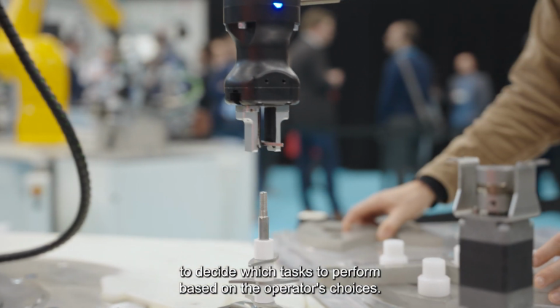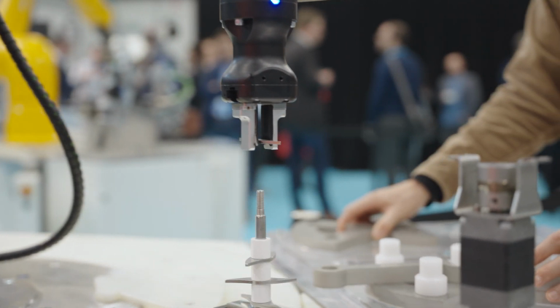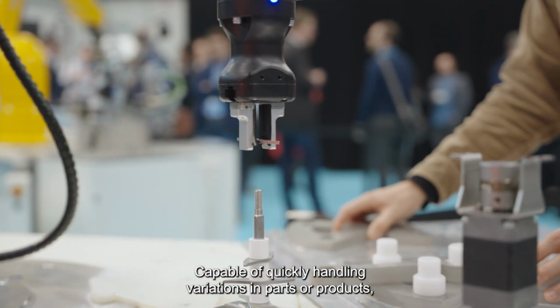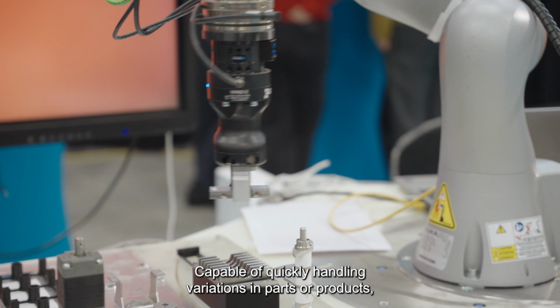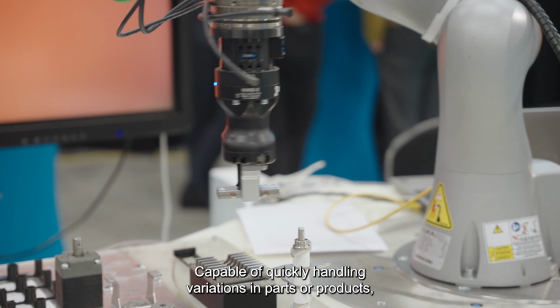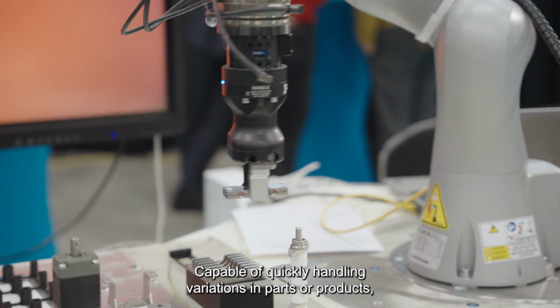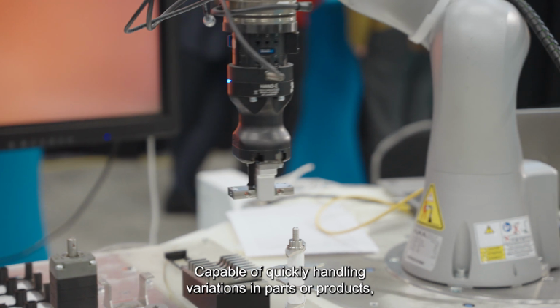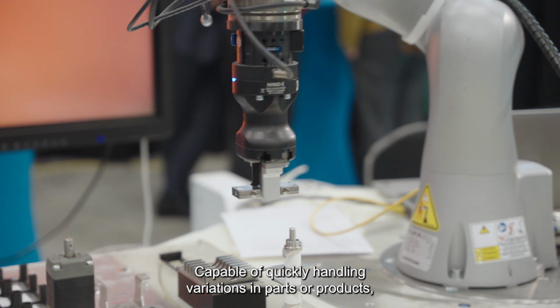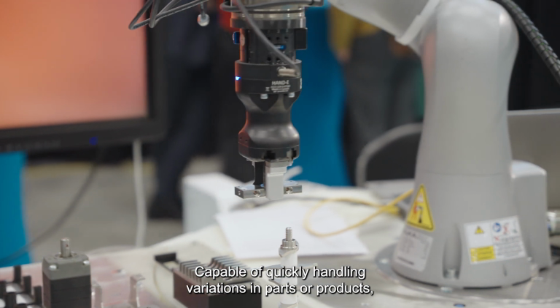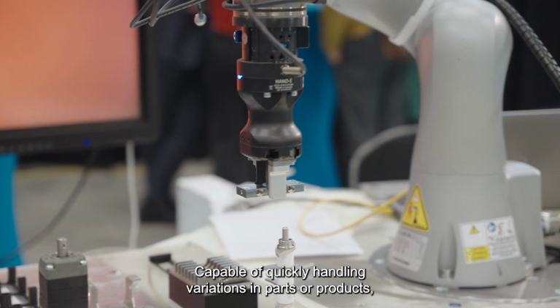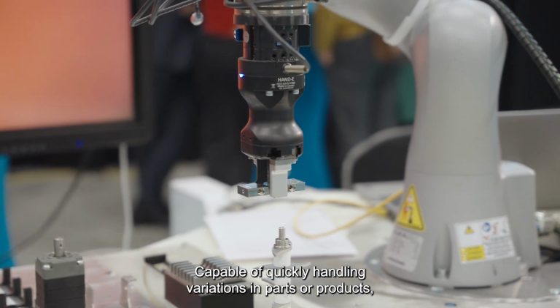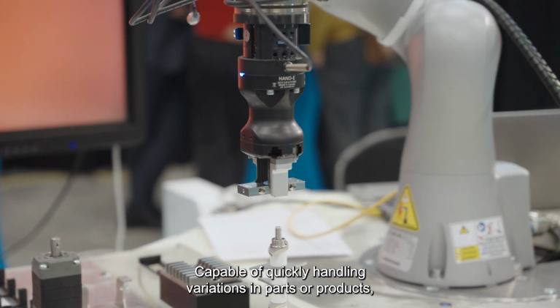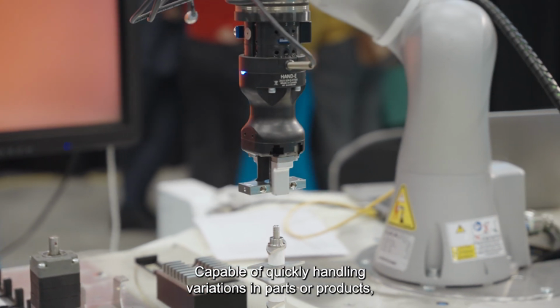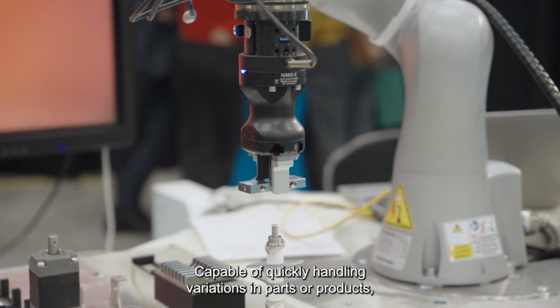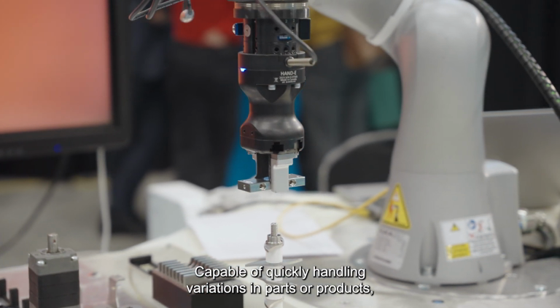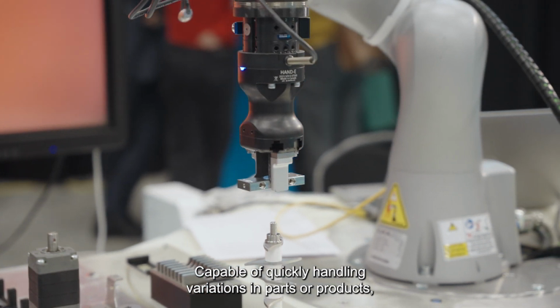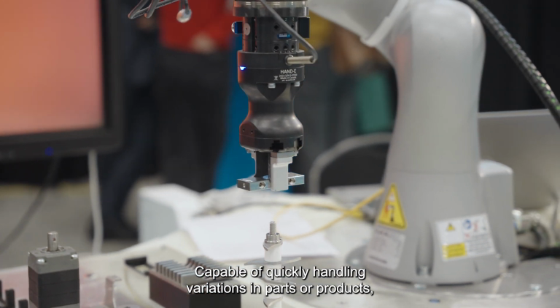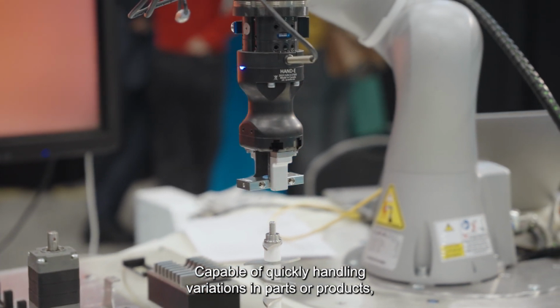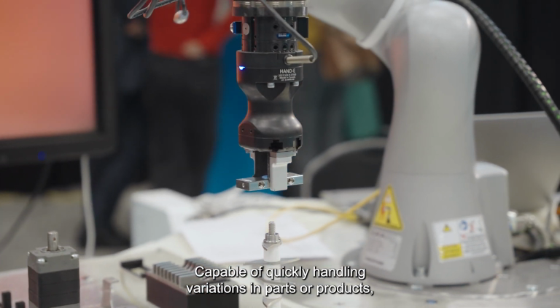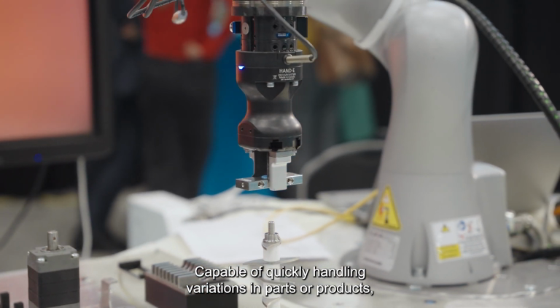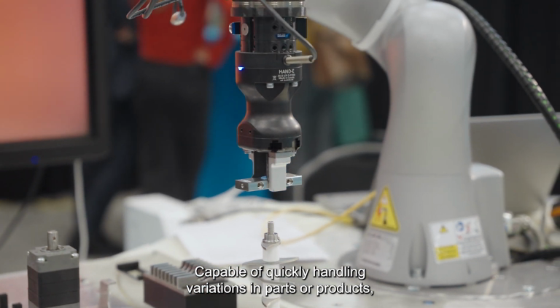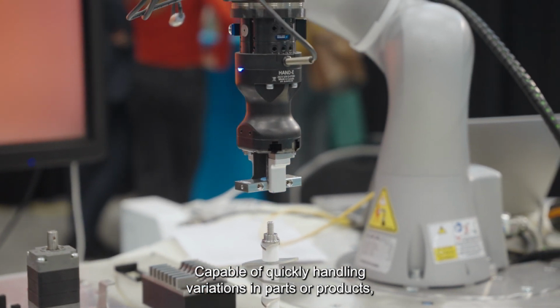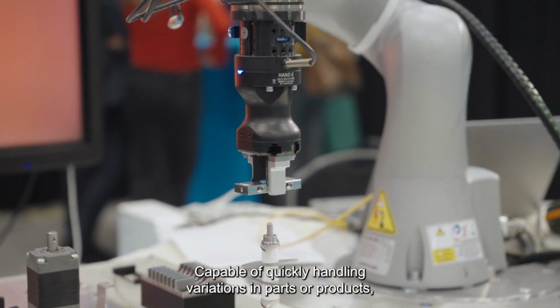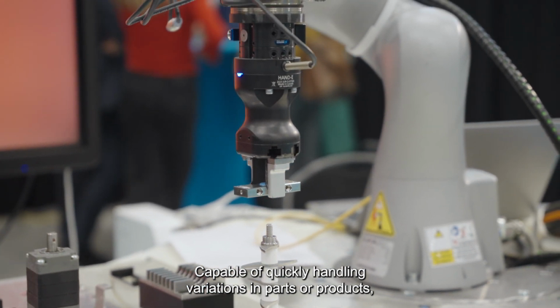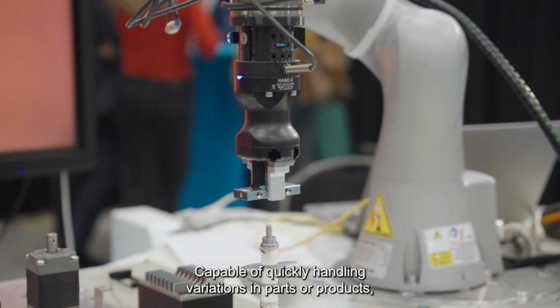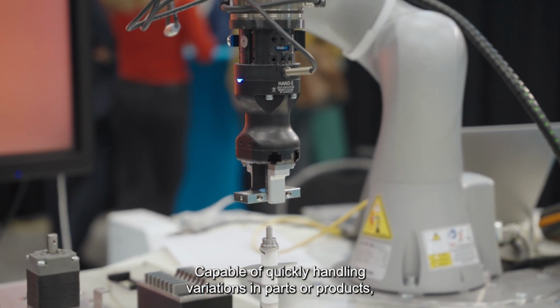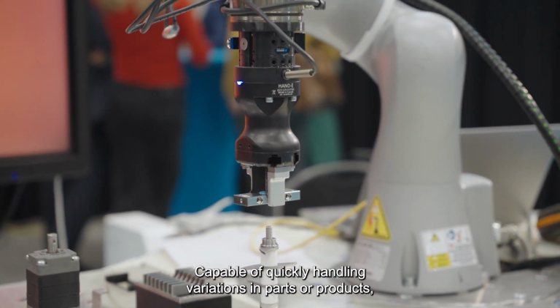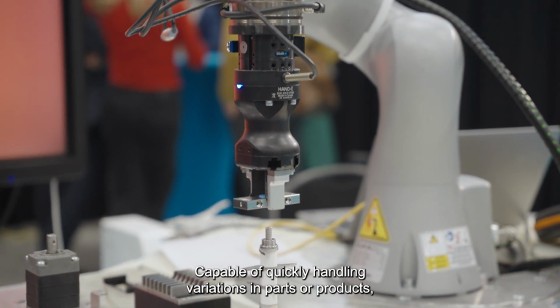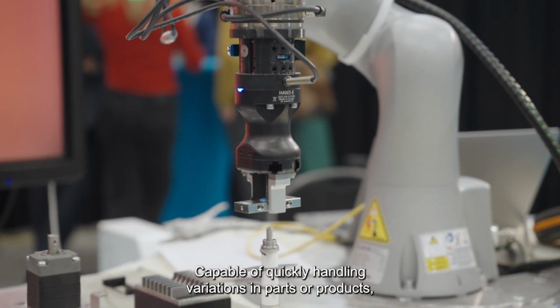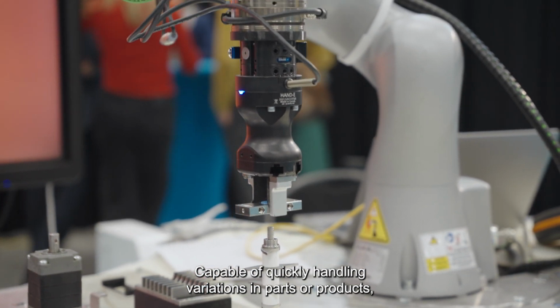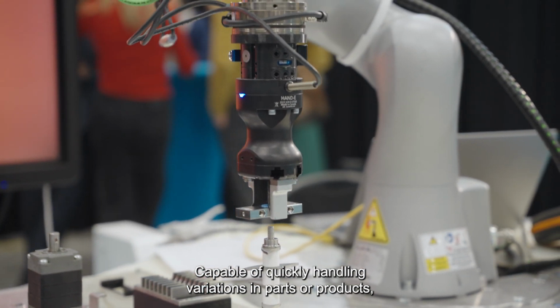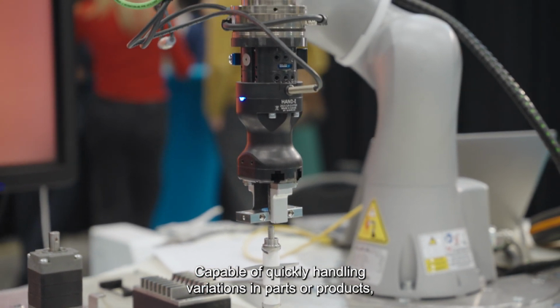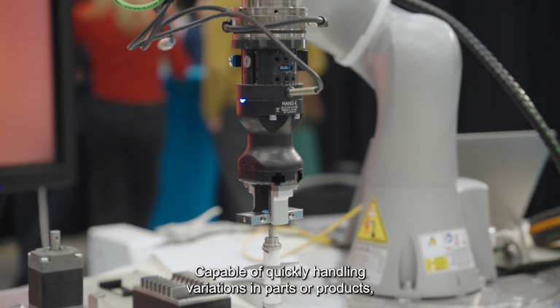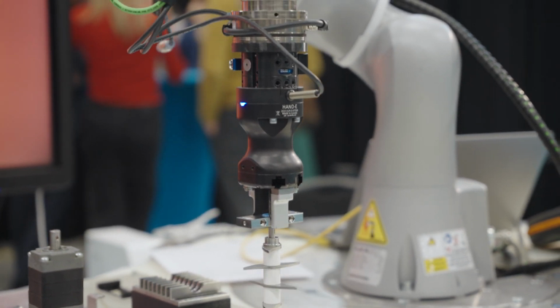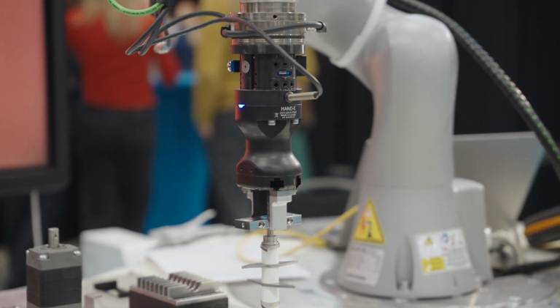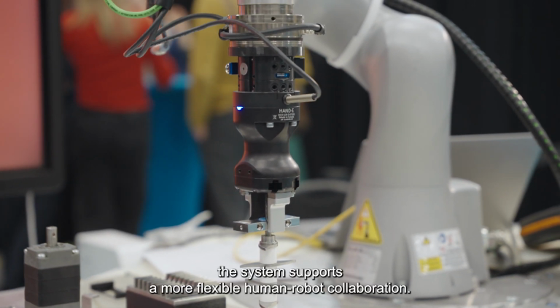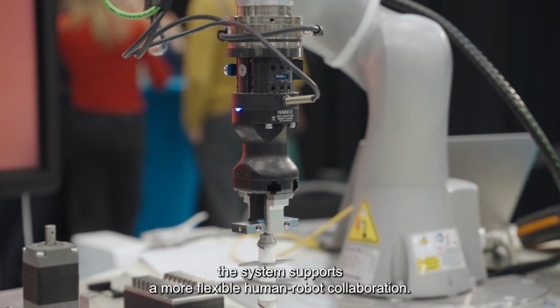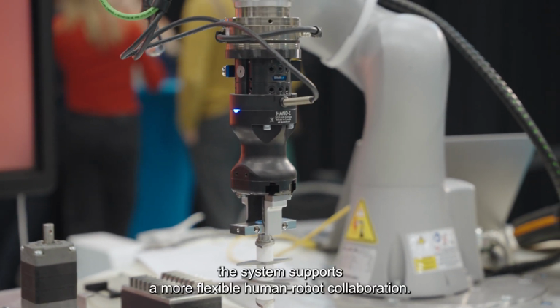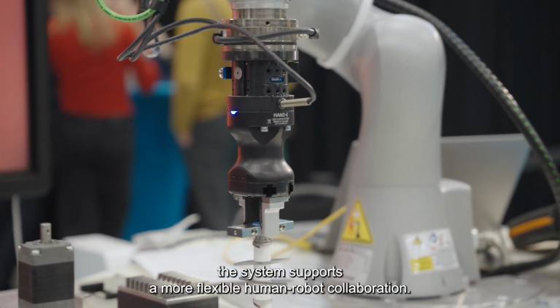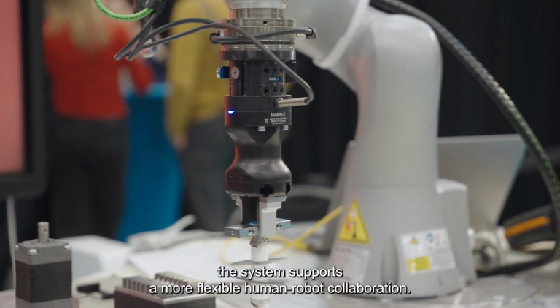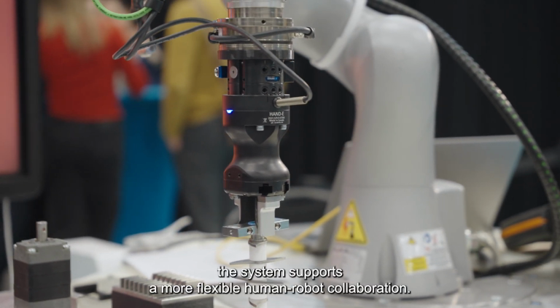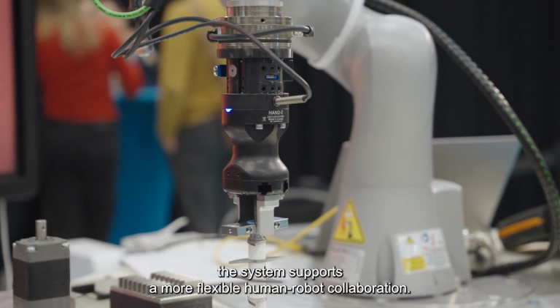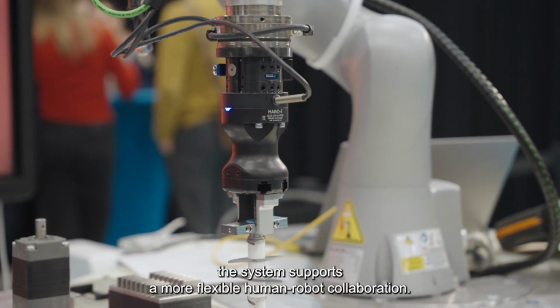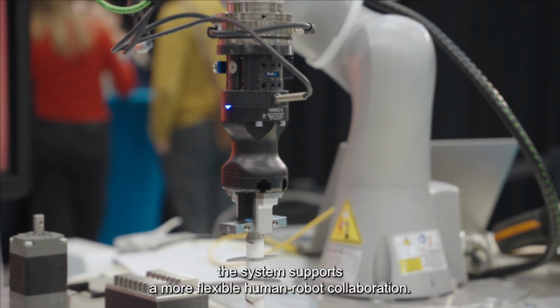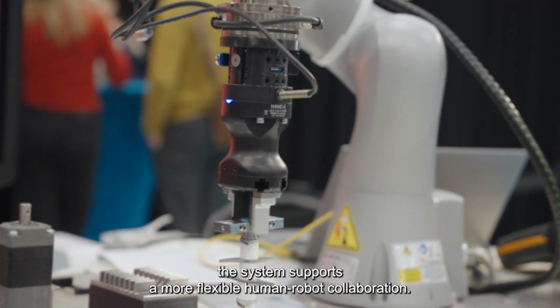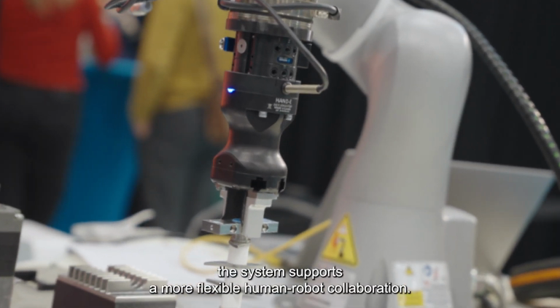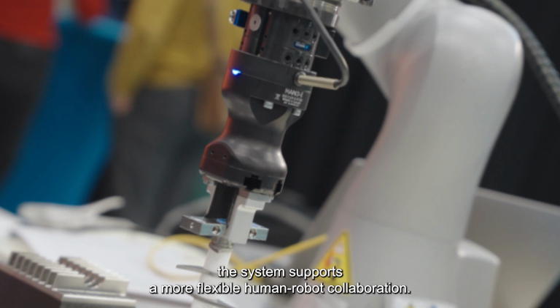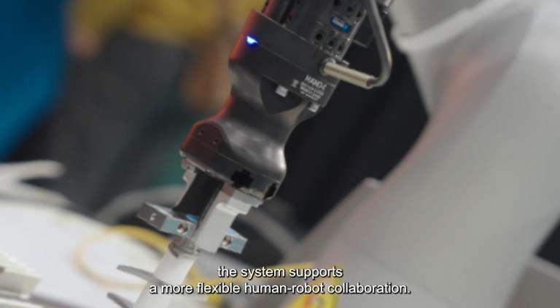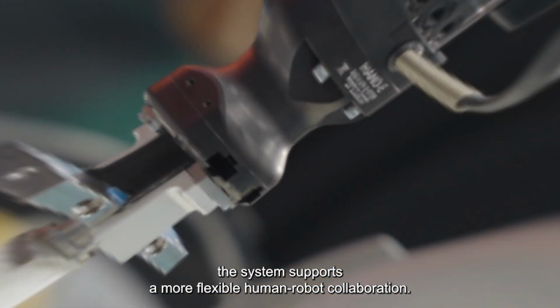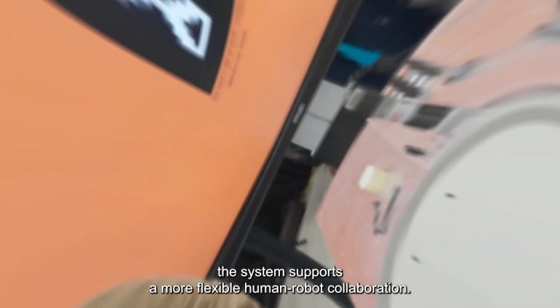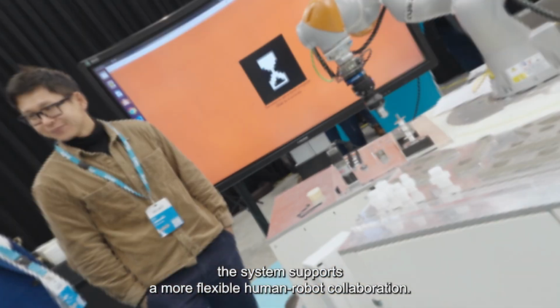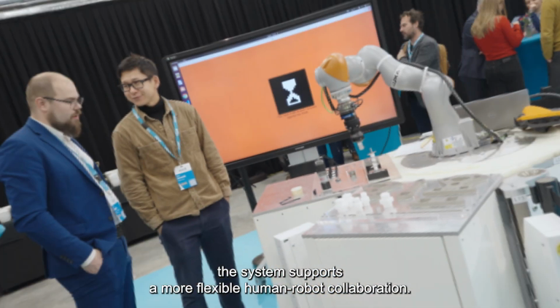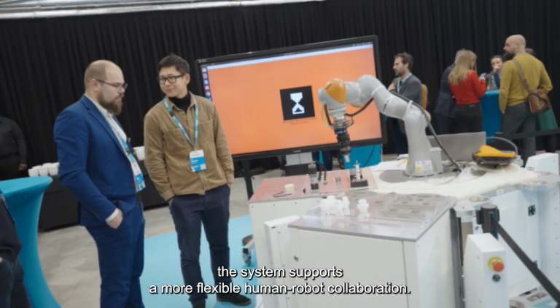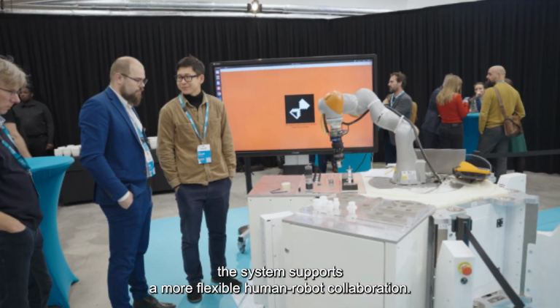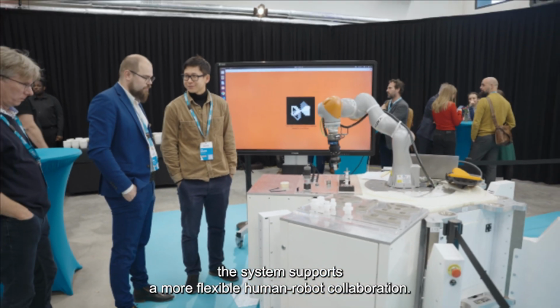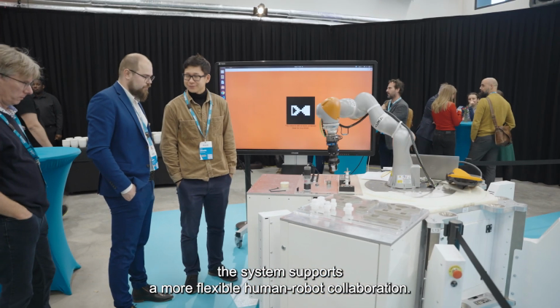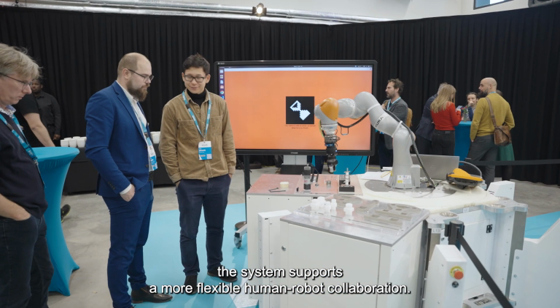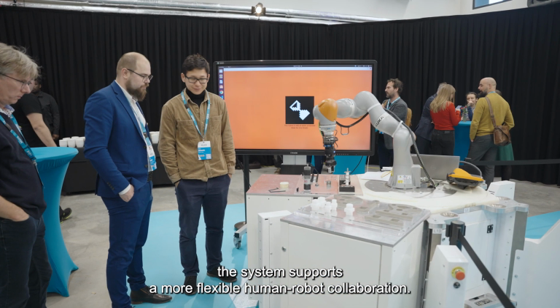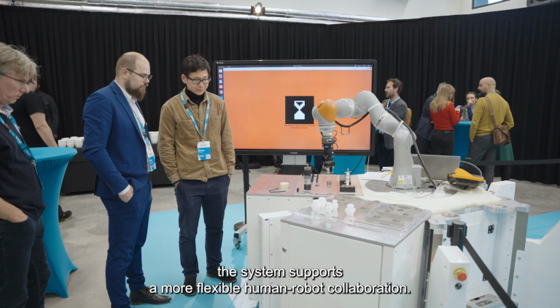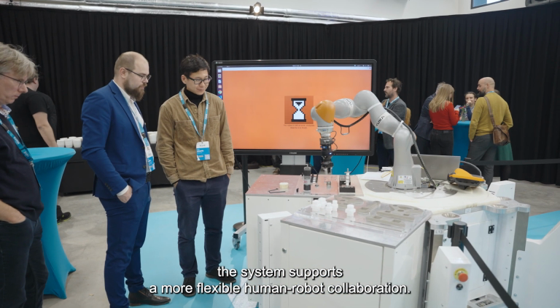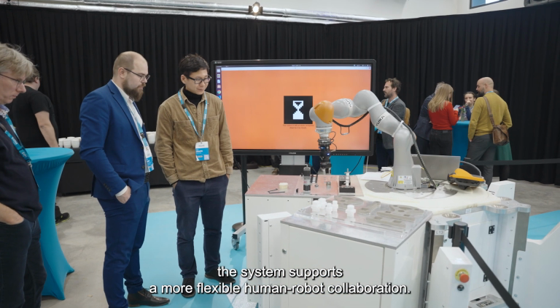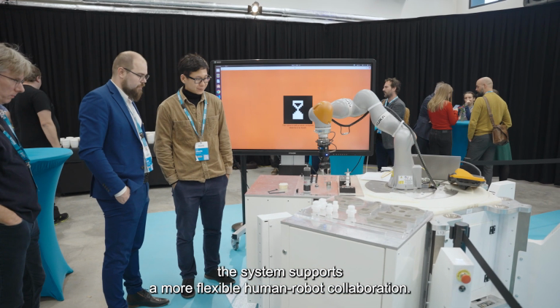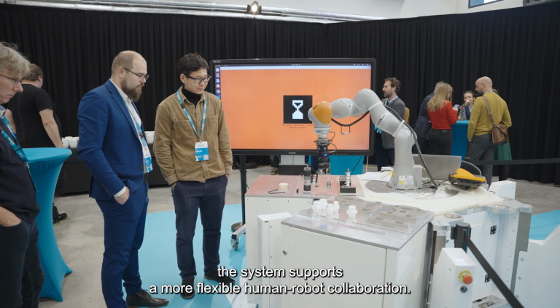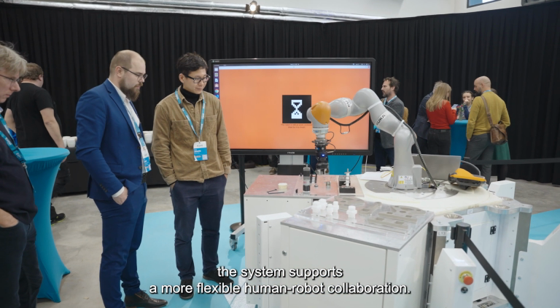Capable of quickly handling variations in parts or products, the system supports a more flexible Human-Robot collaboration.